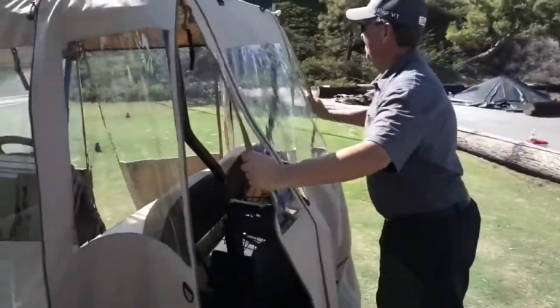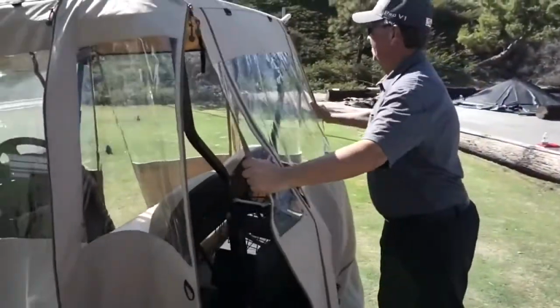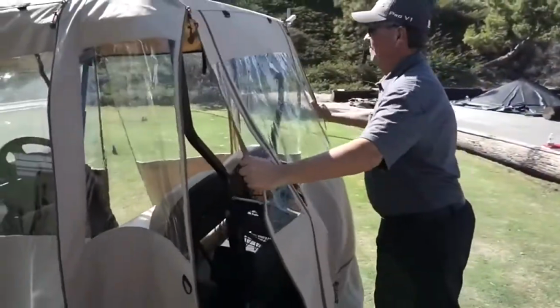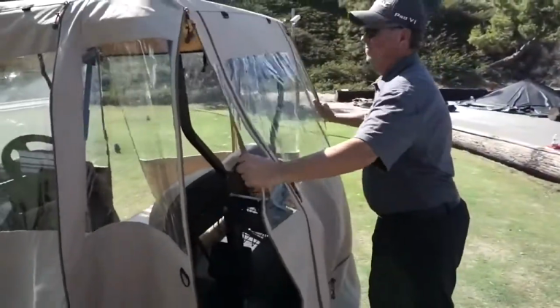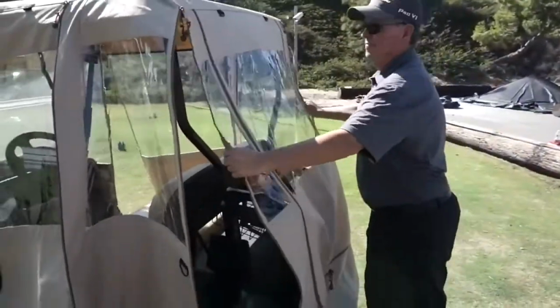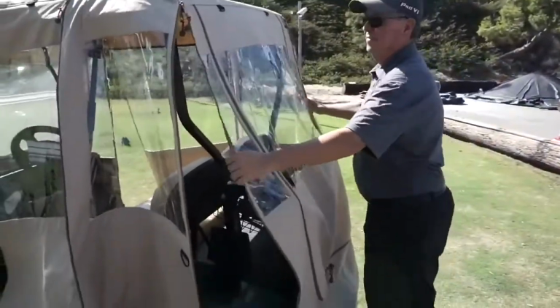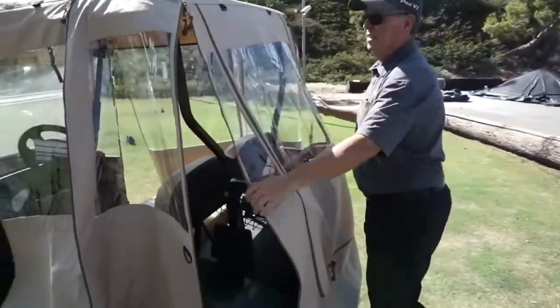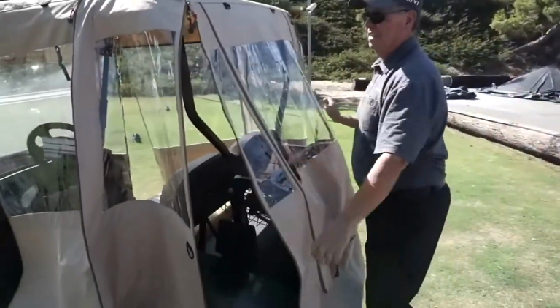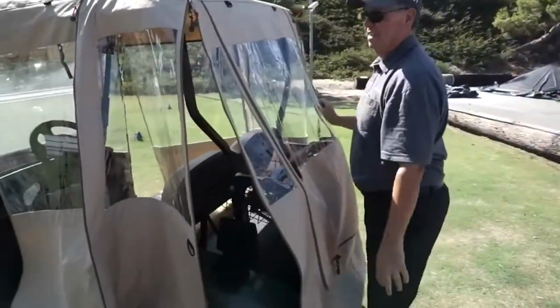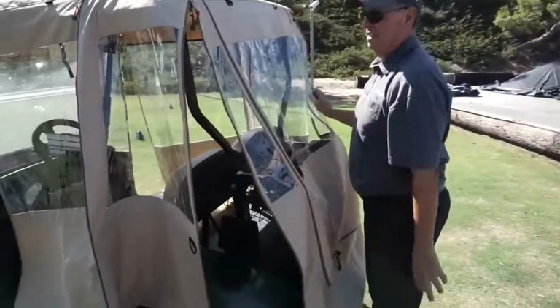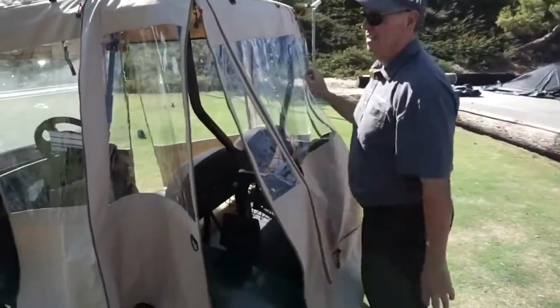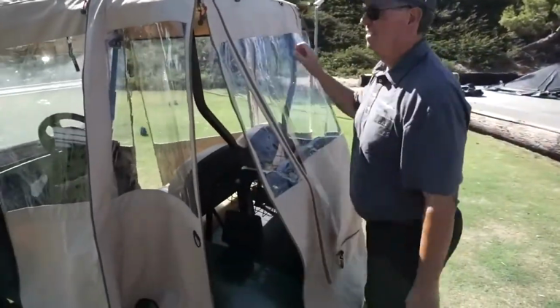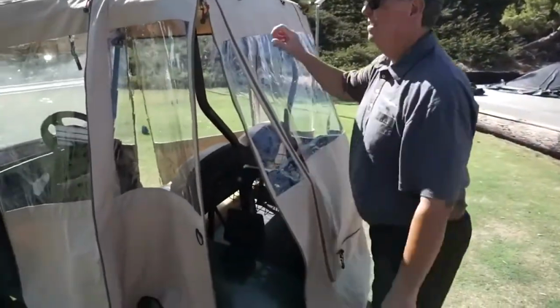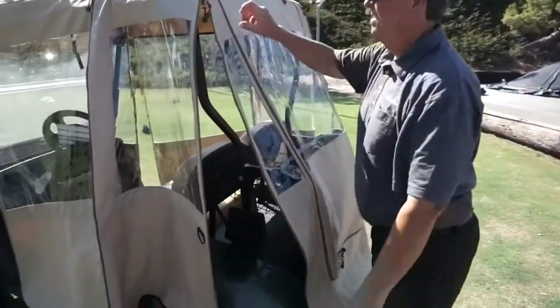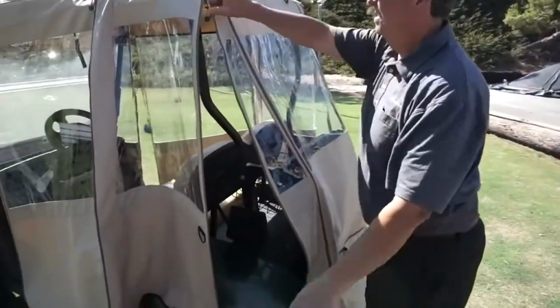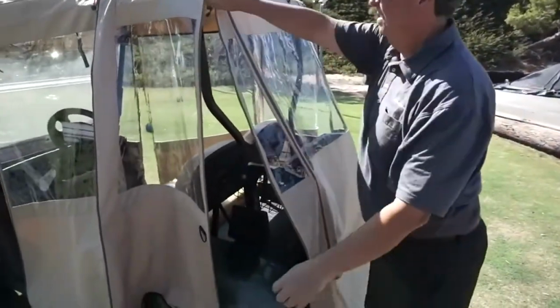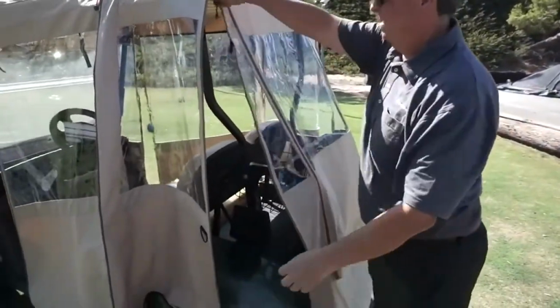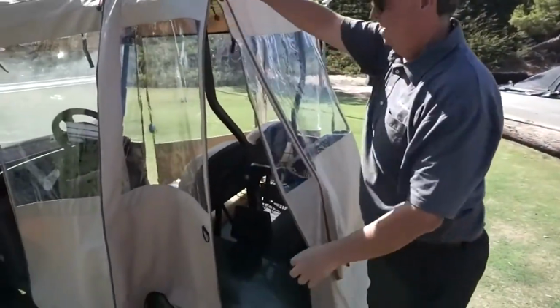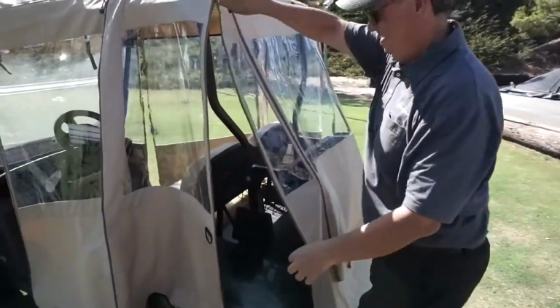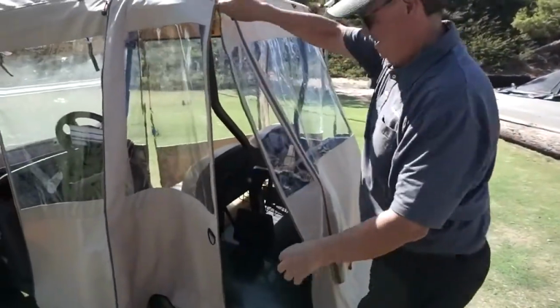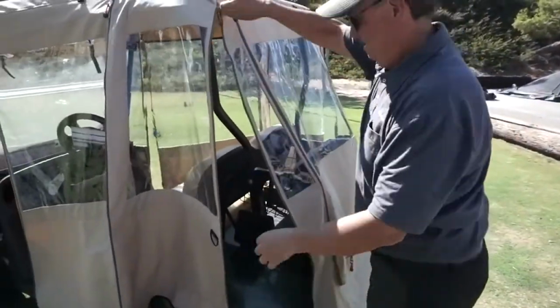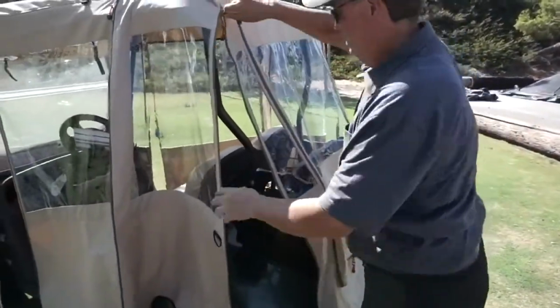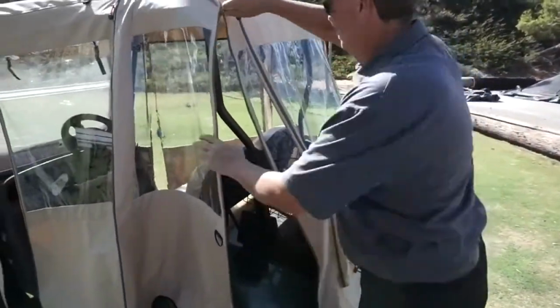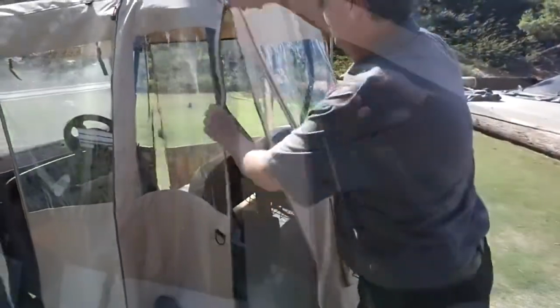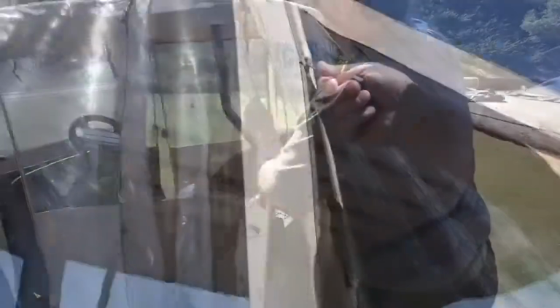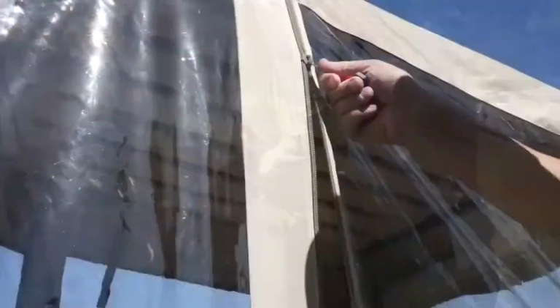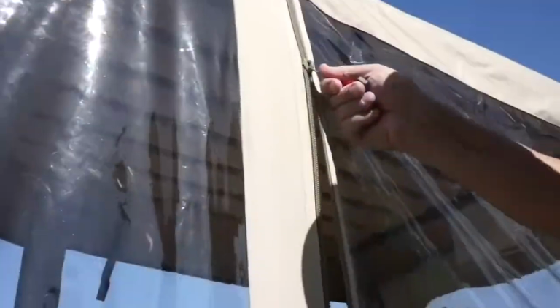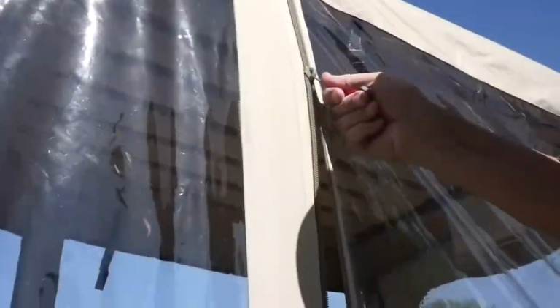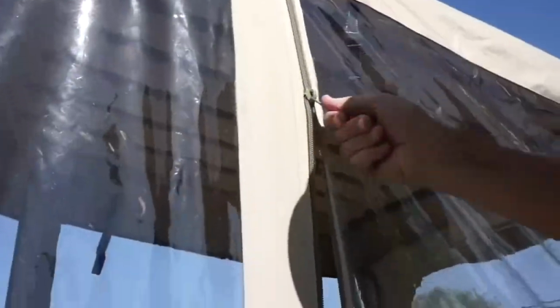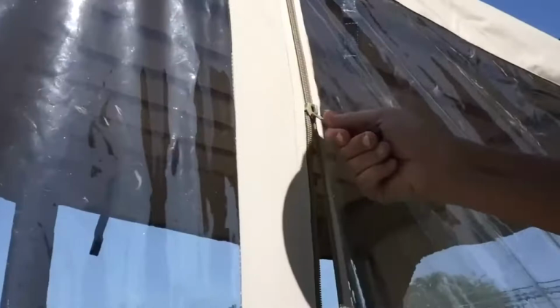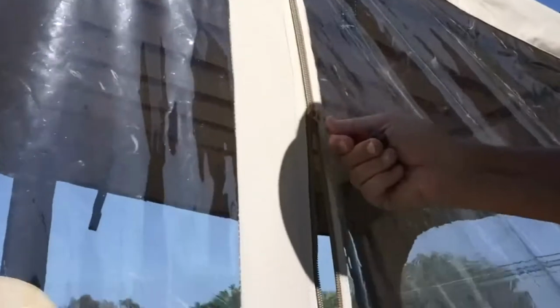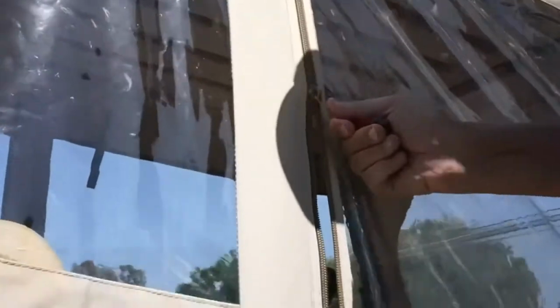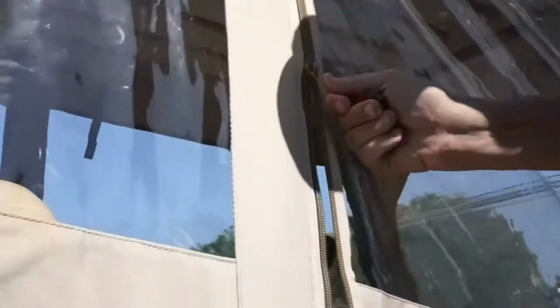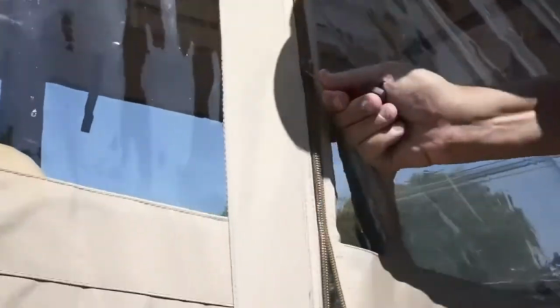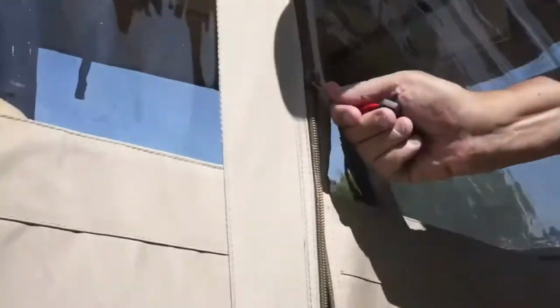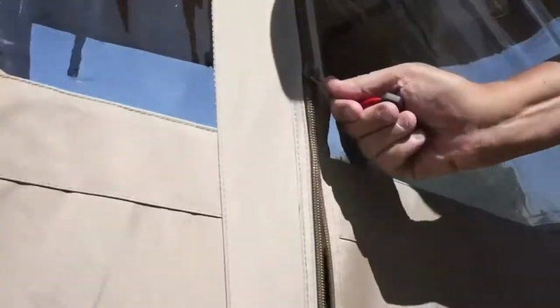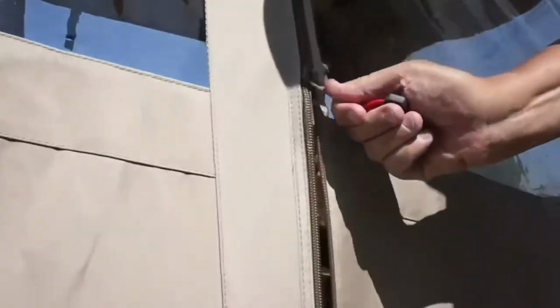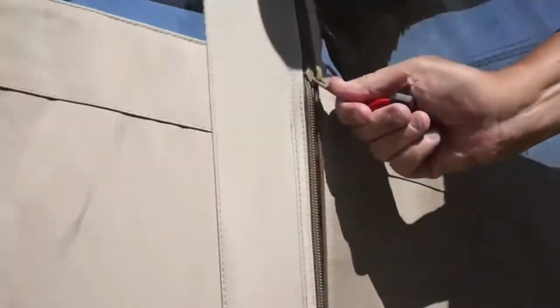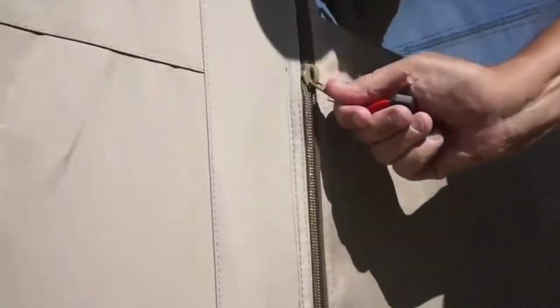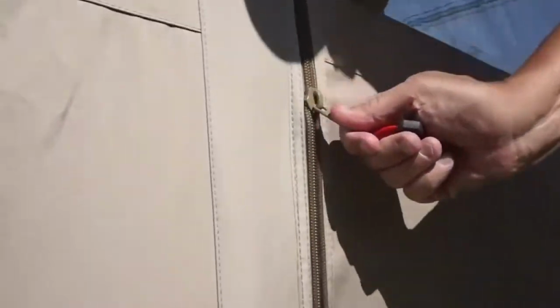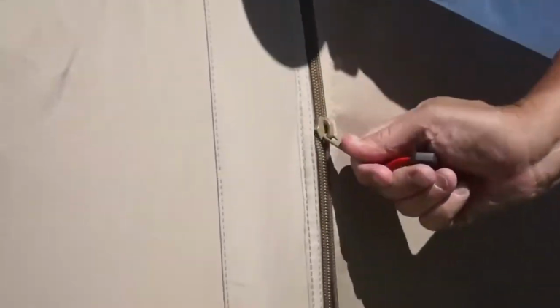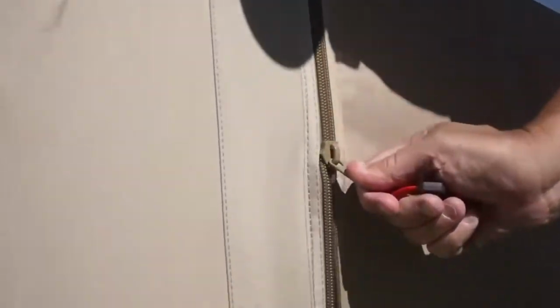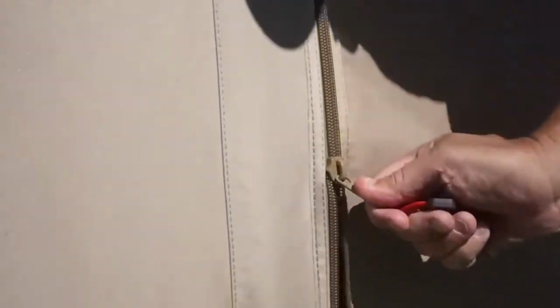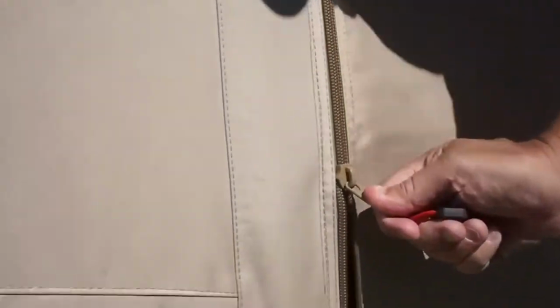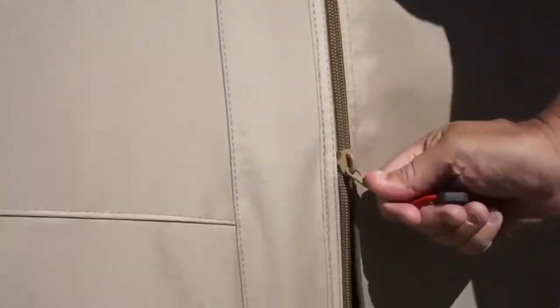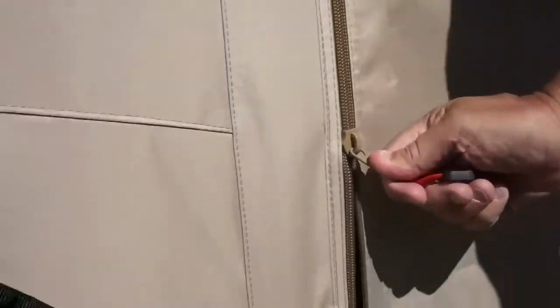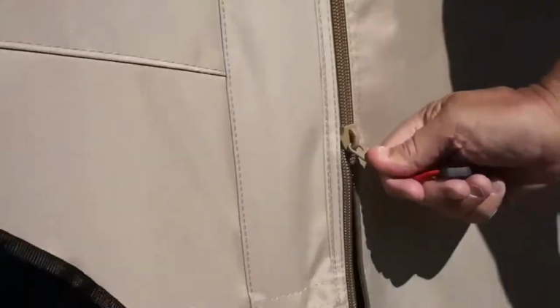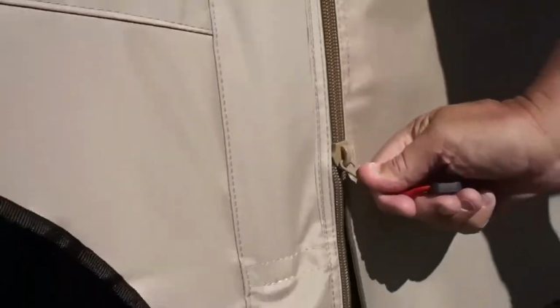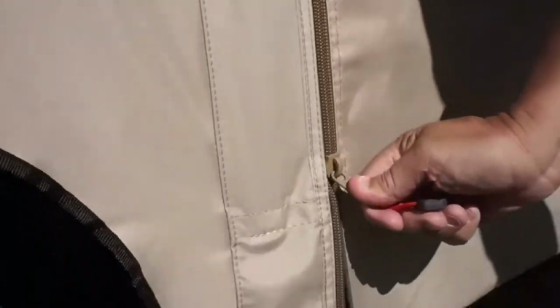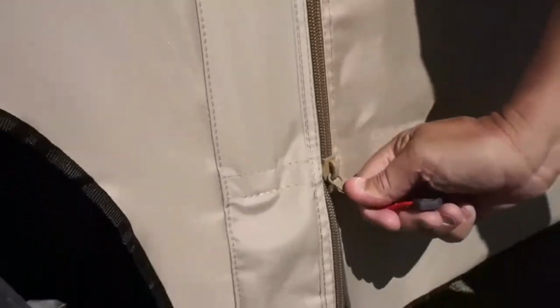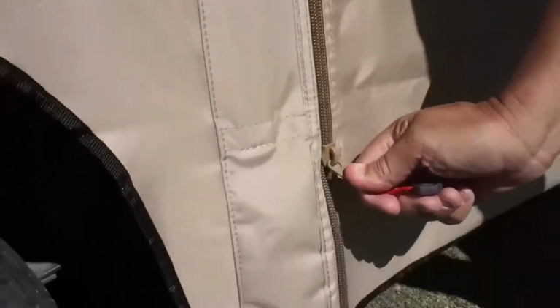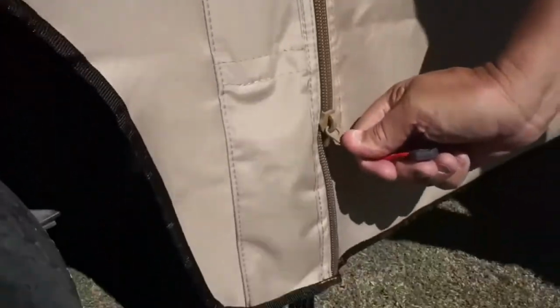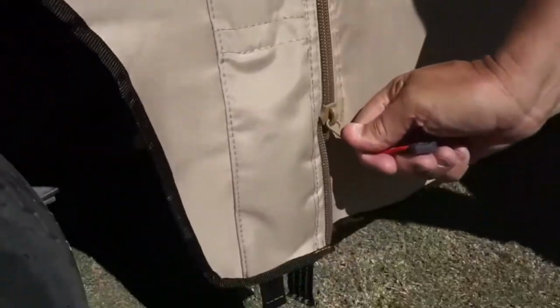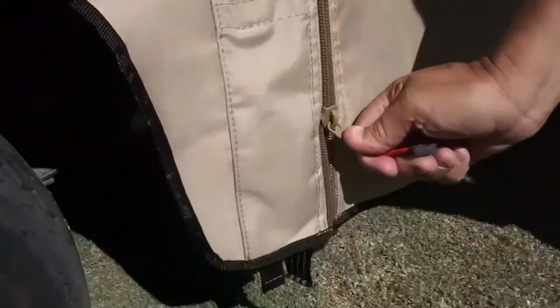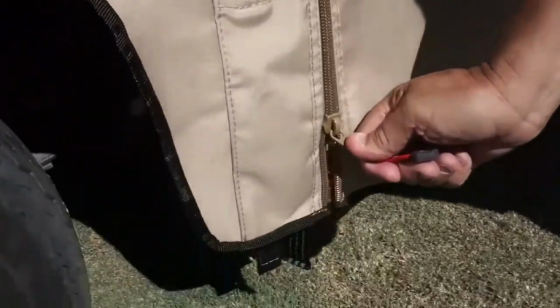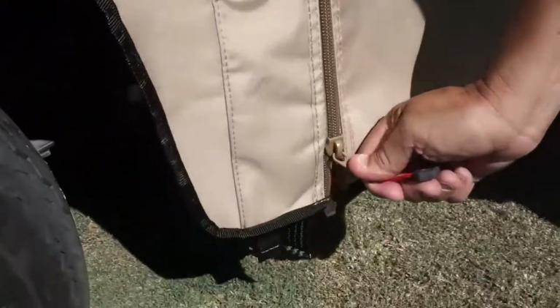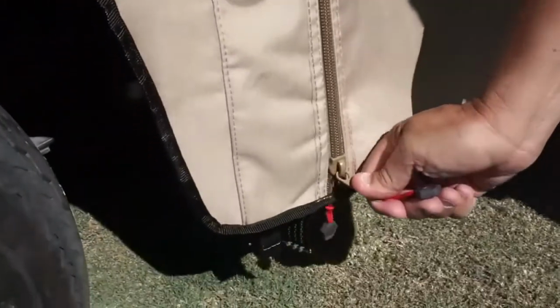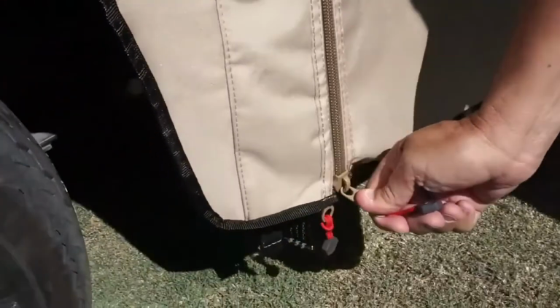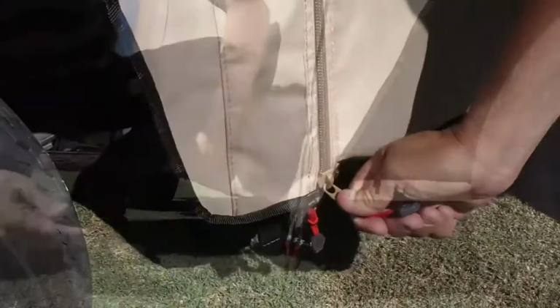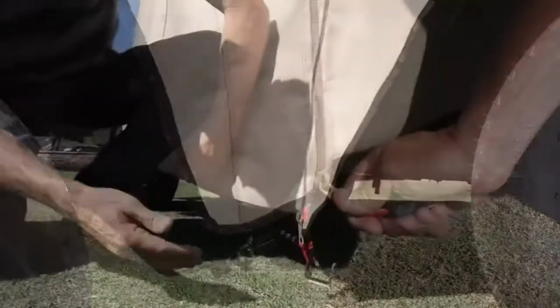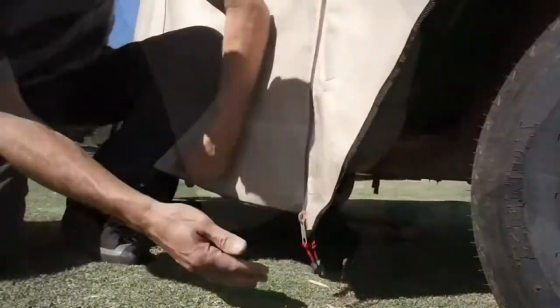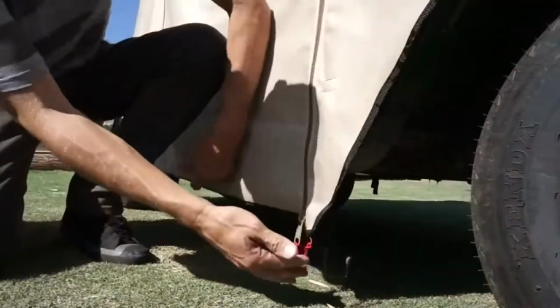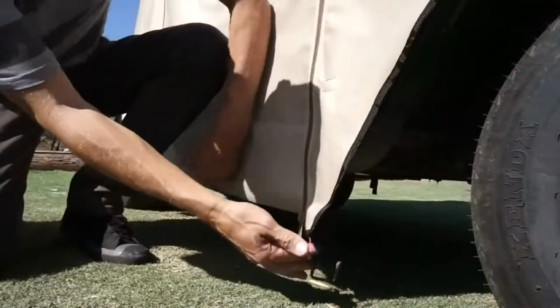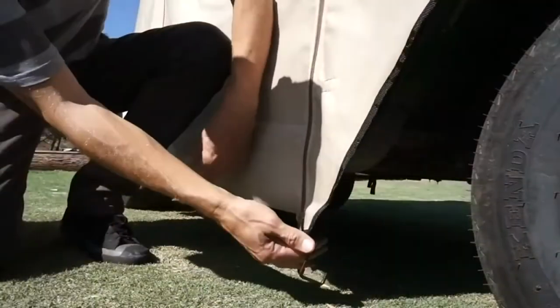Once the enclosure is properly positioned, close the zippers and attach the J-hooks around the bottom edge of the enclosure to hold it firmly in place.